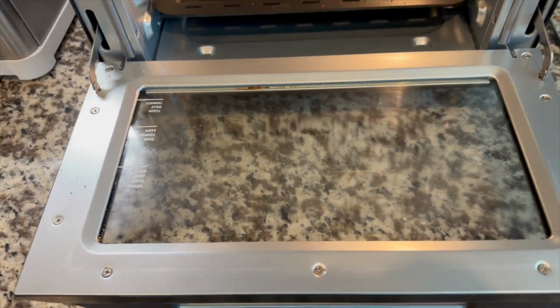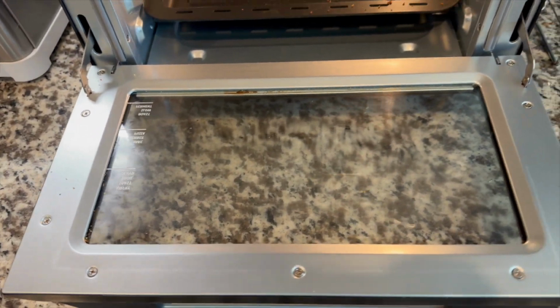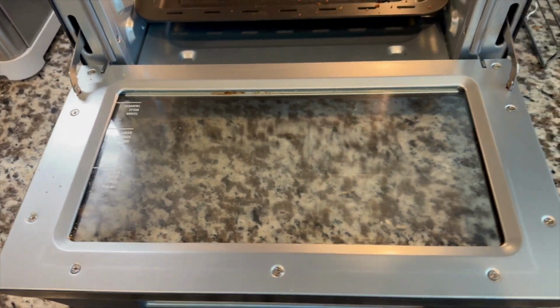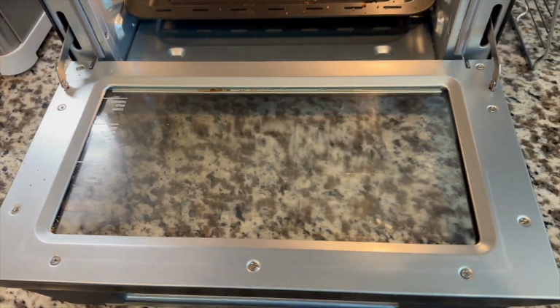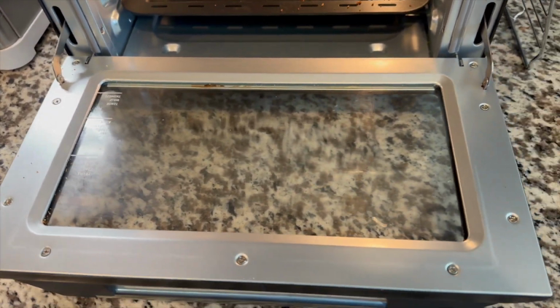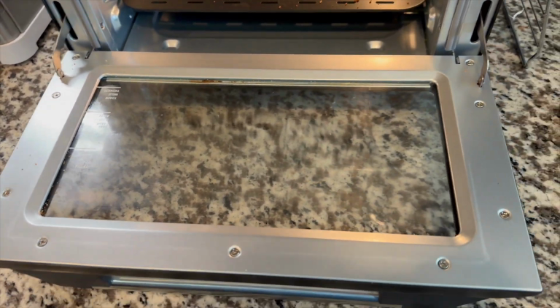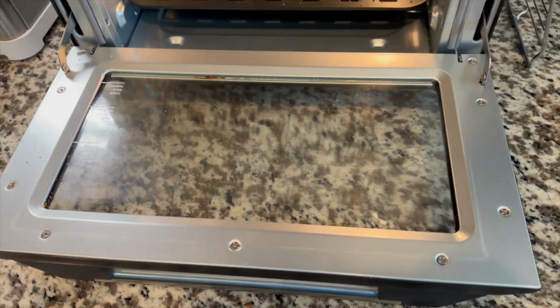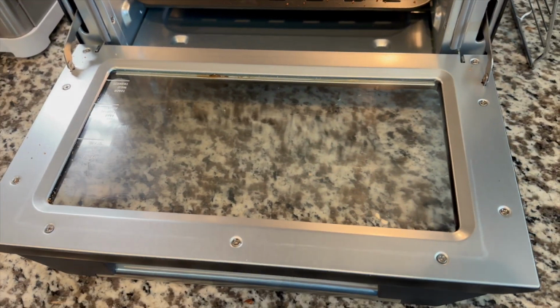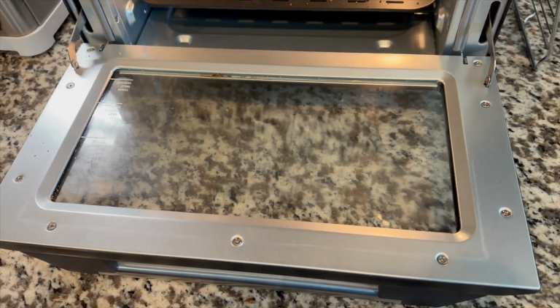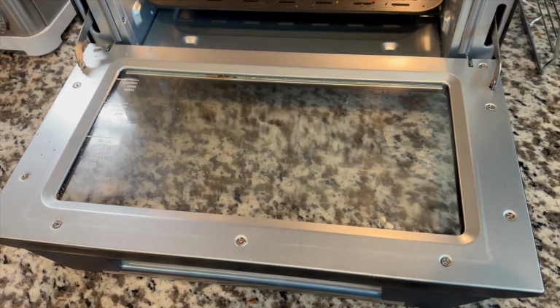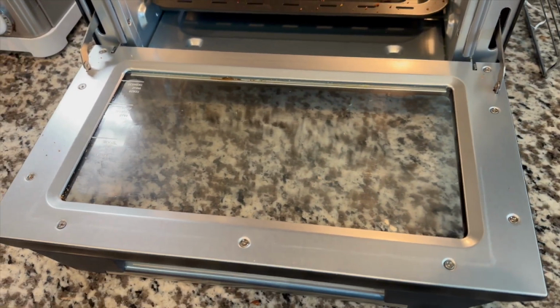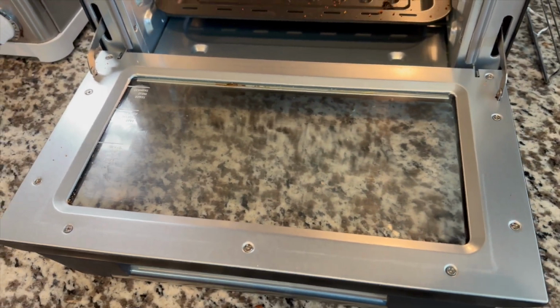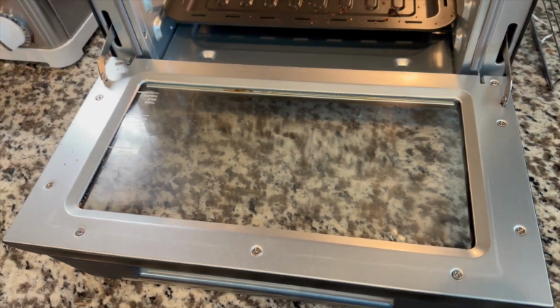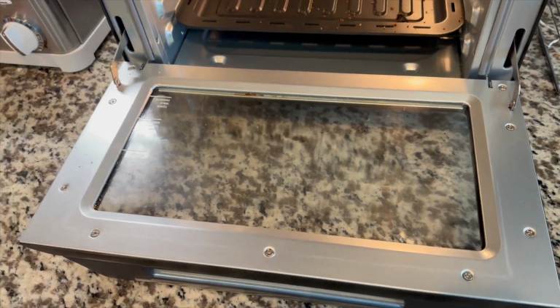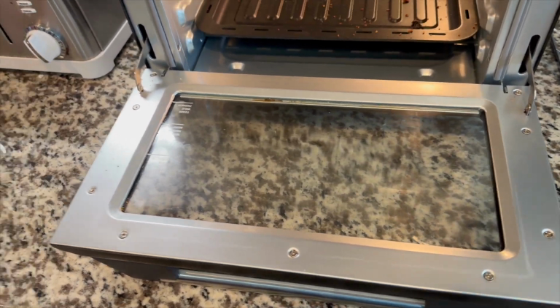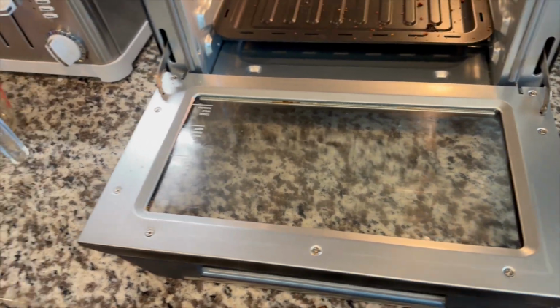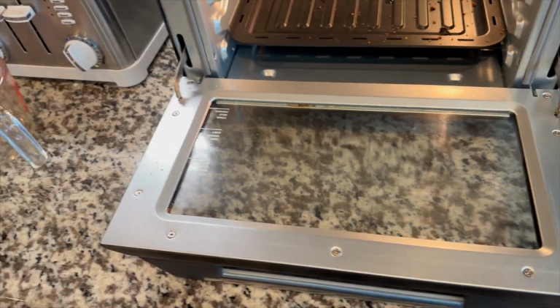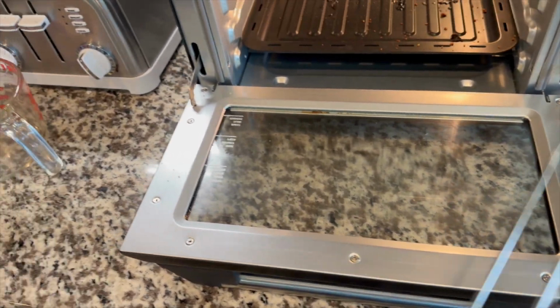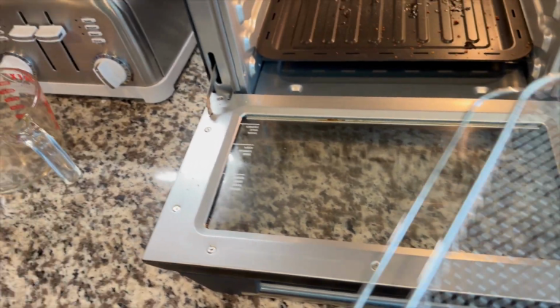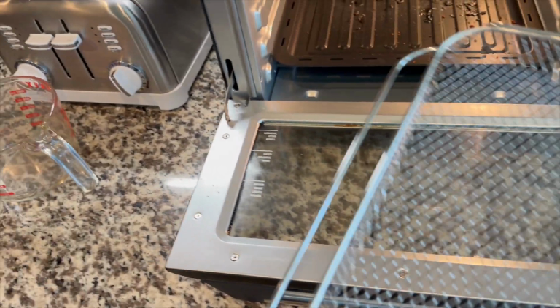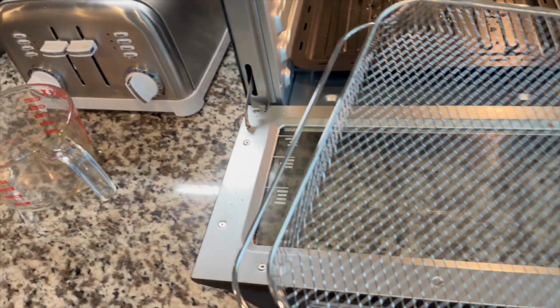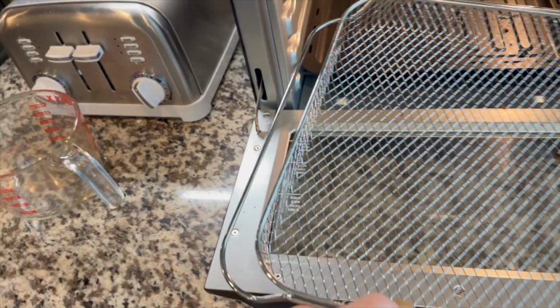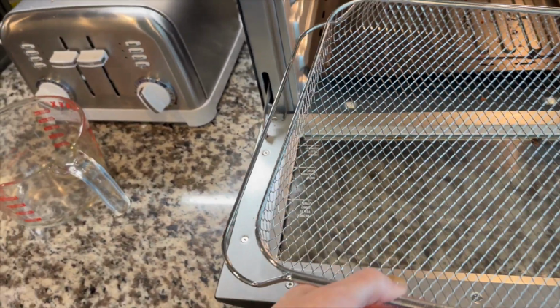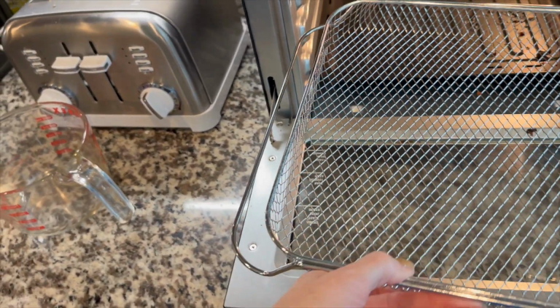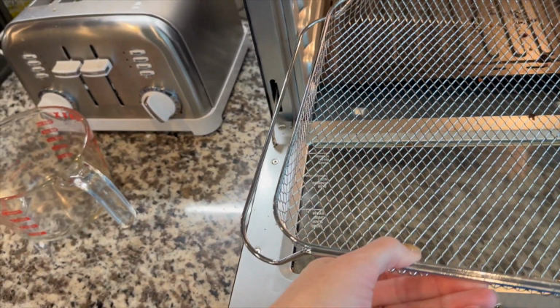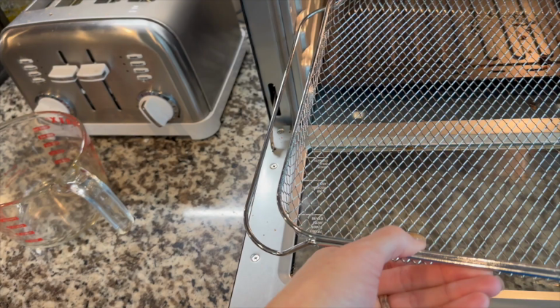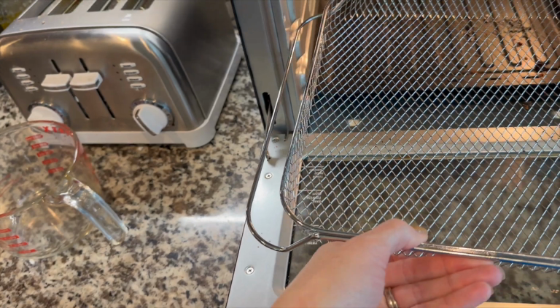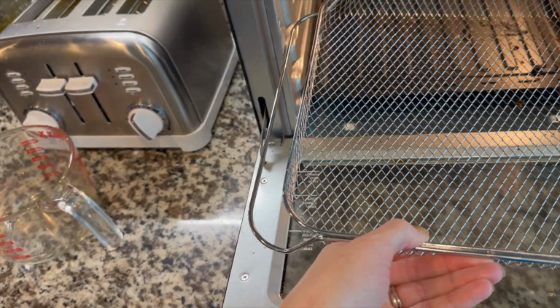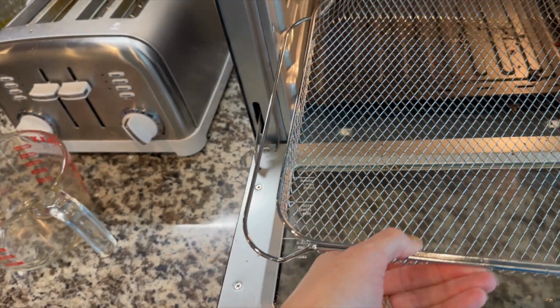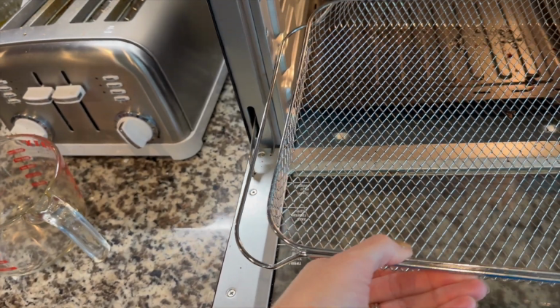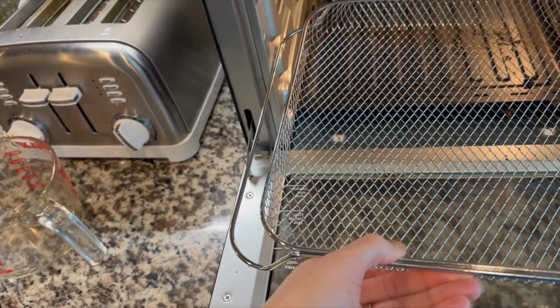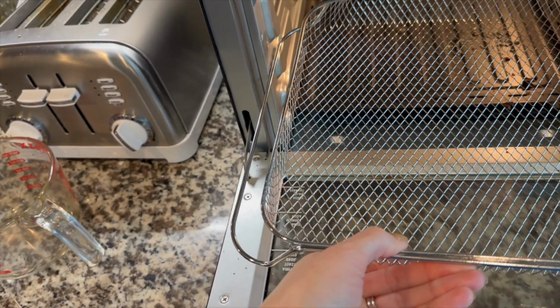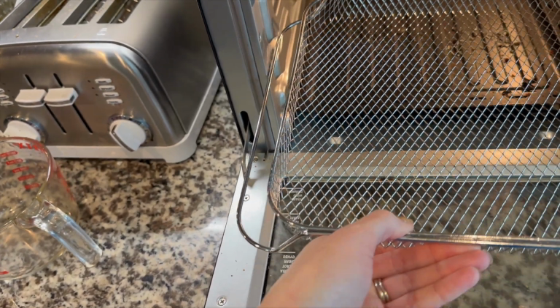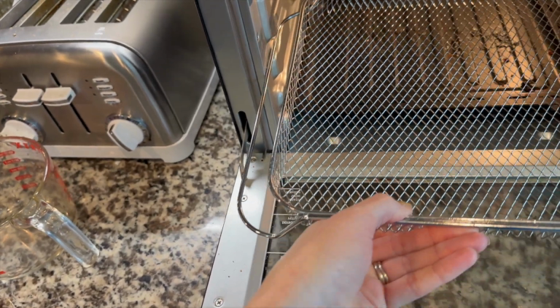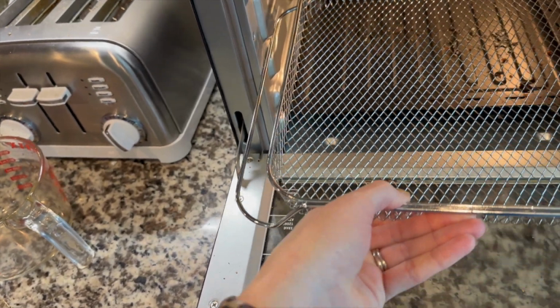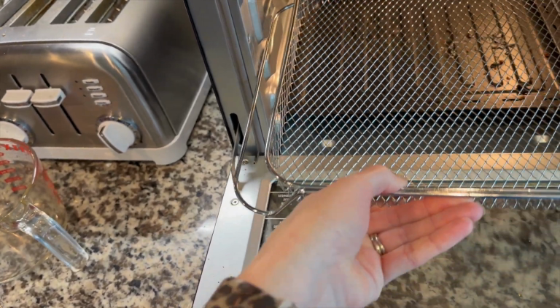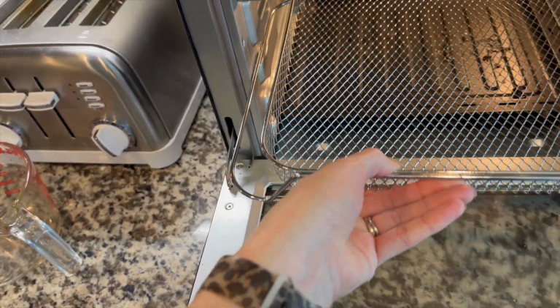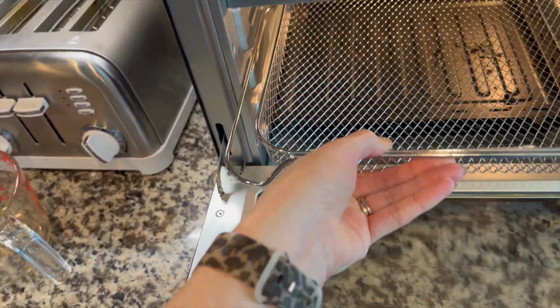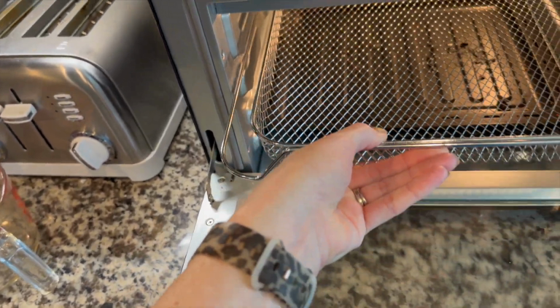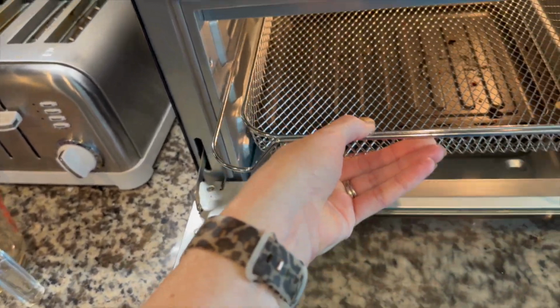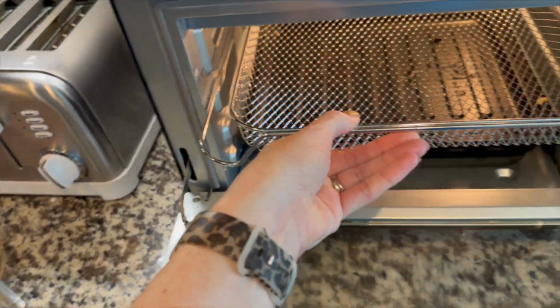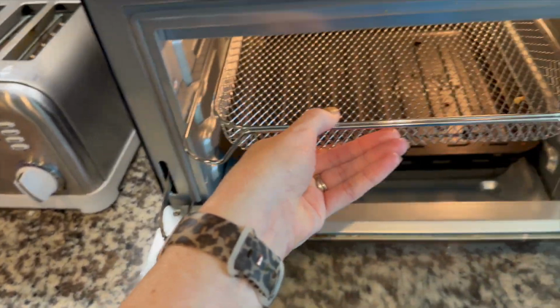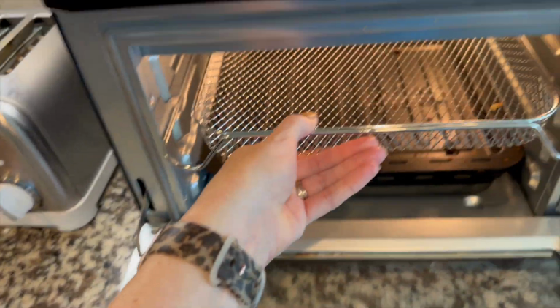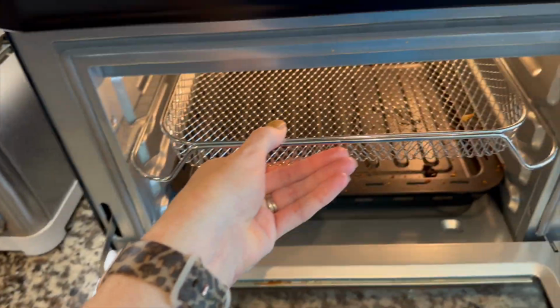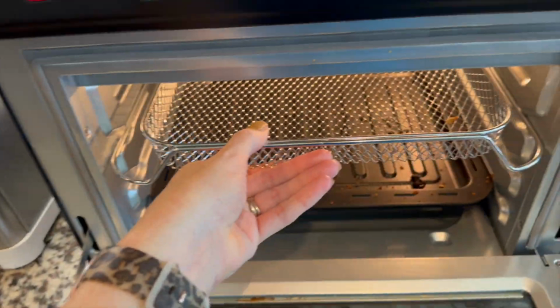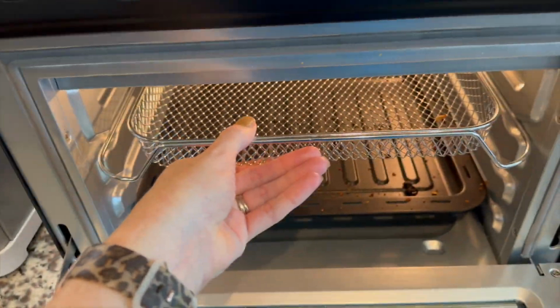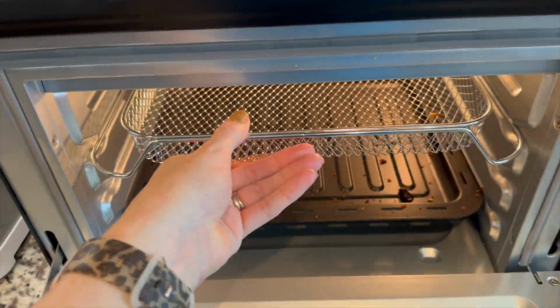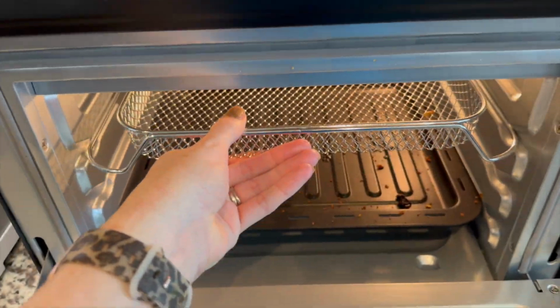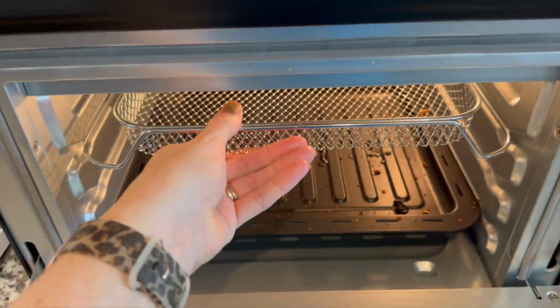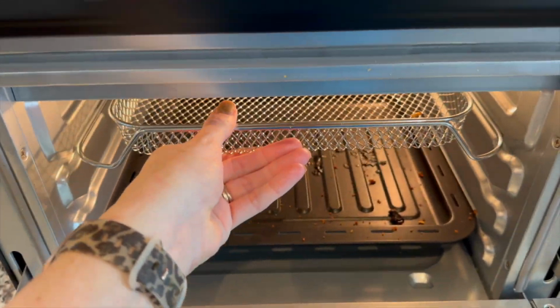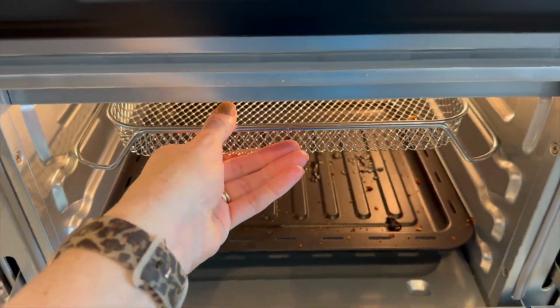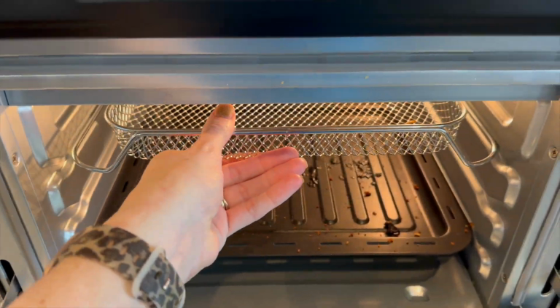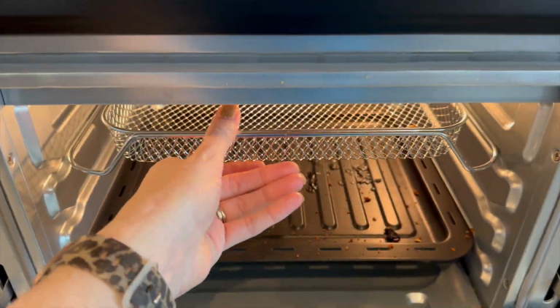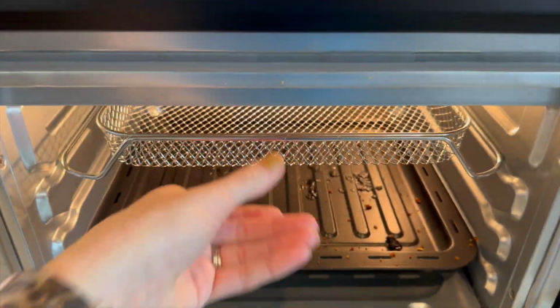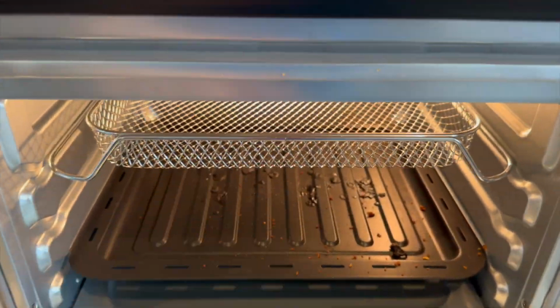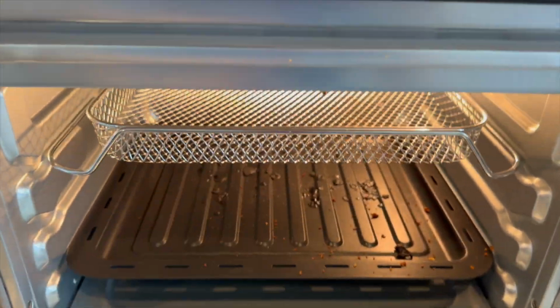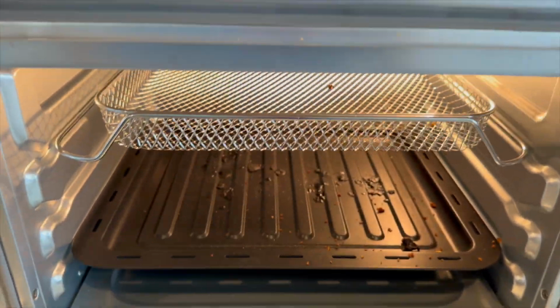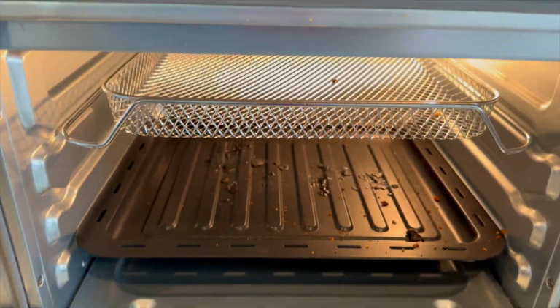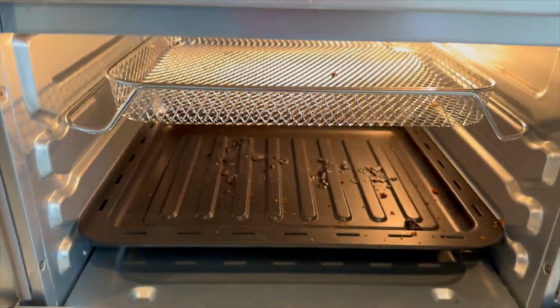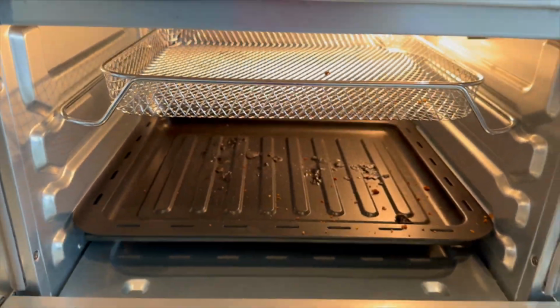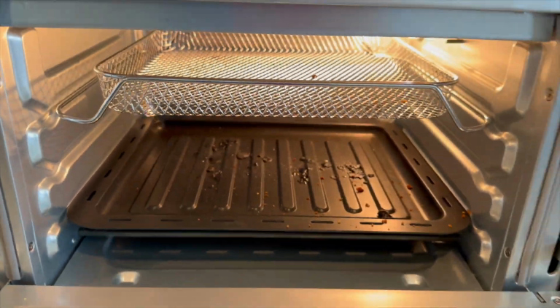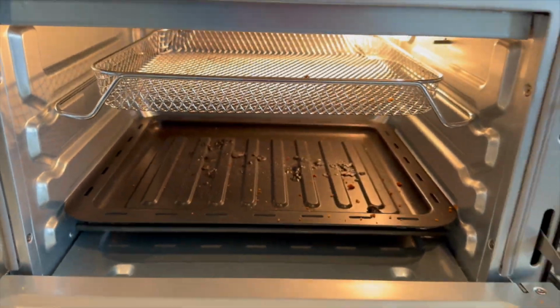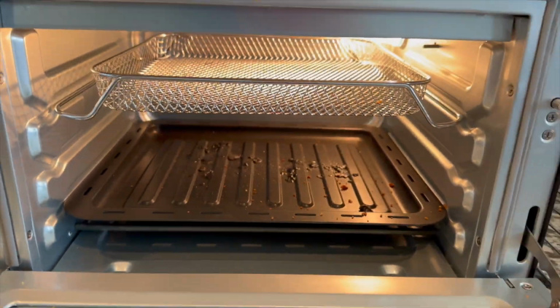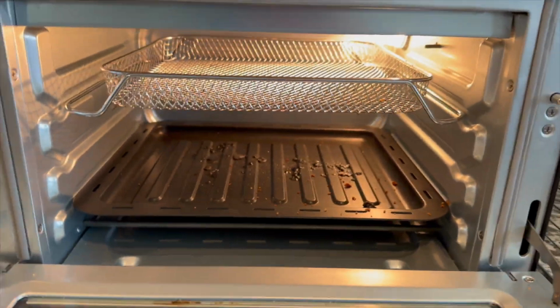It comes with an instruction manual and some recipes. I am absolutely loving this thing so far. Definitely recommend it.